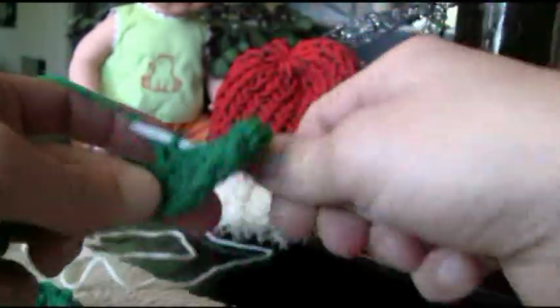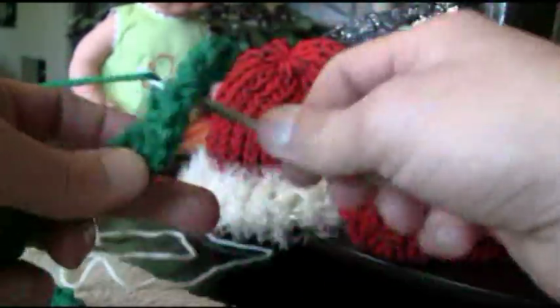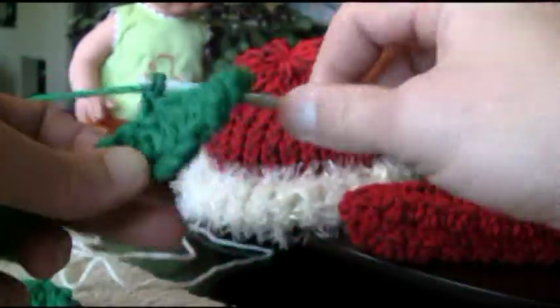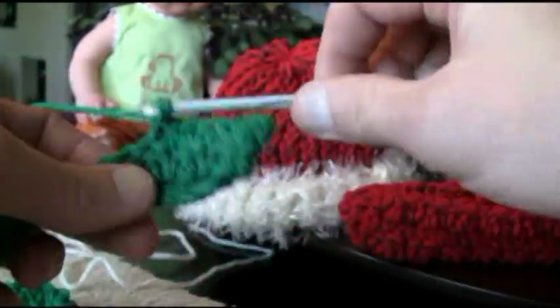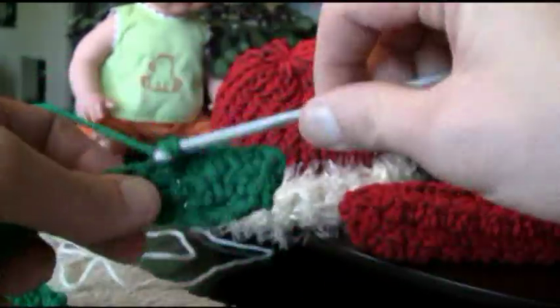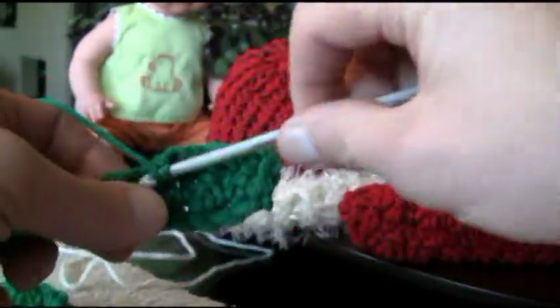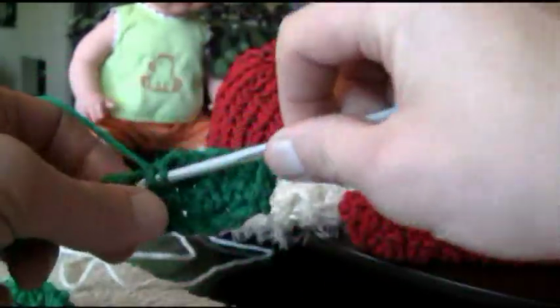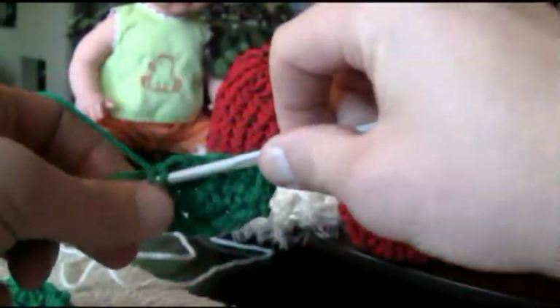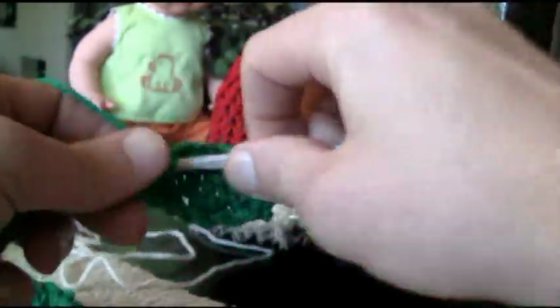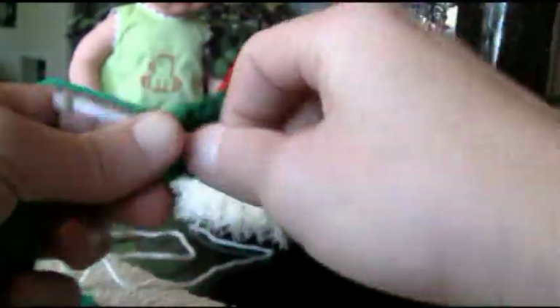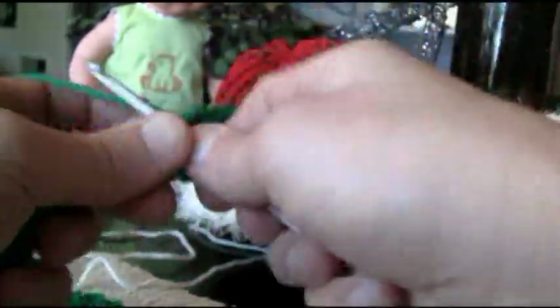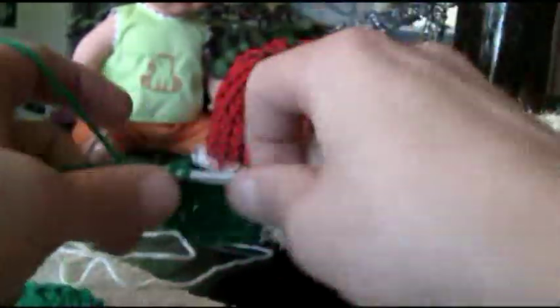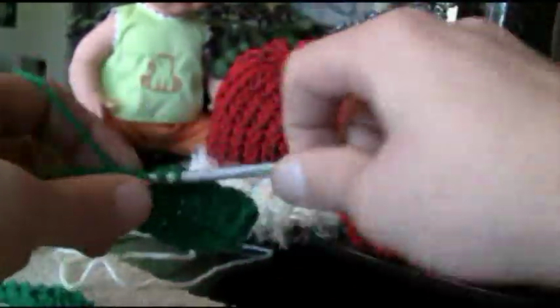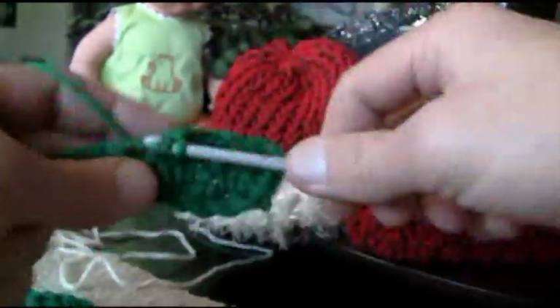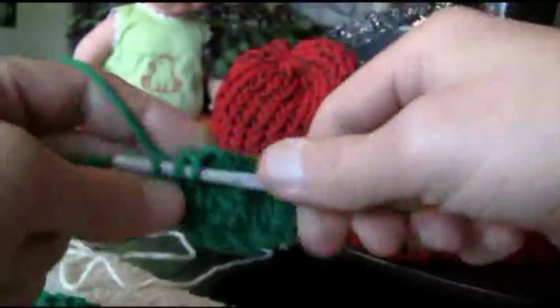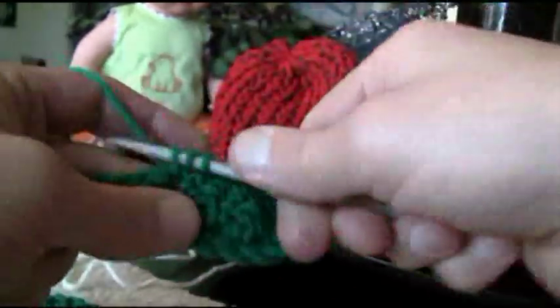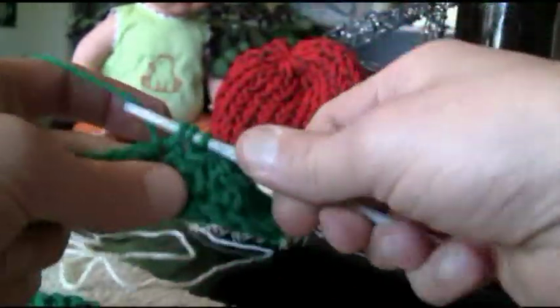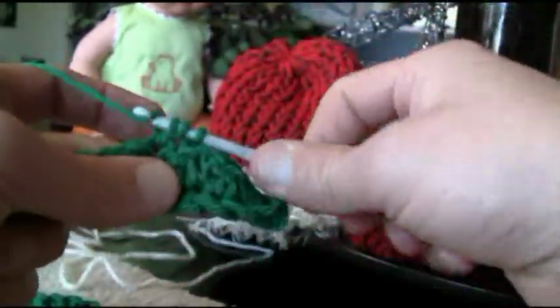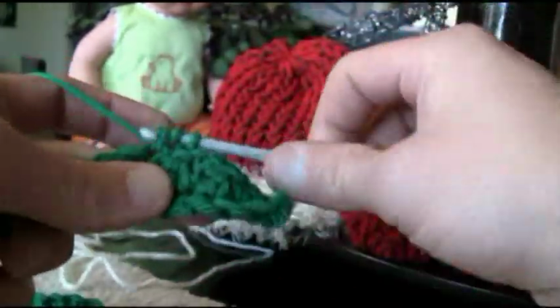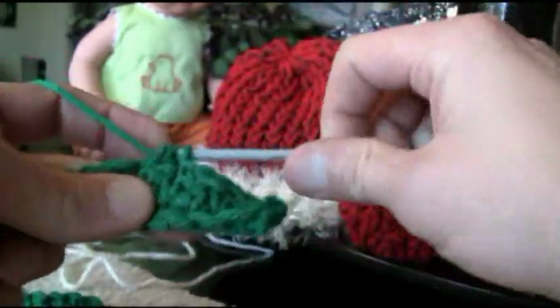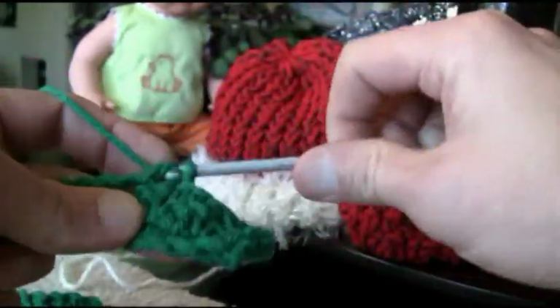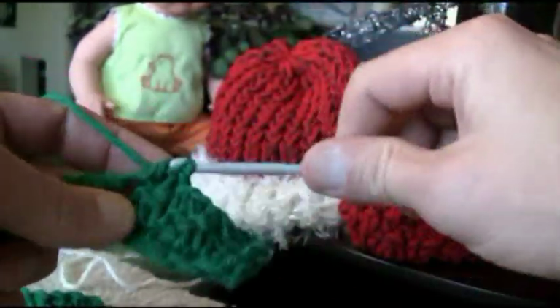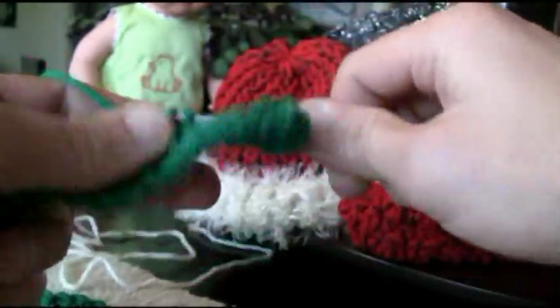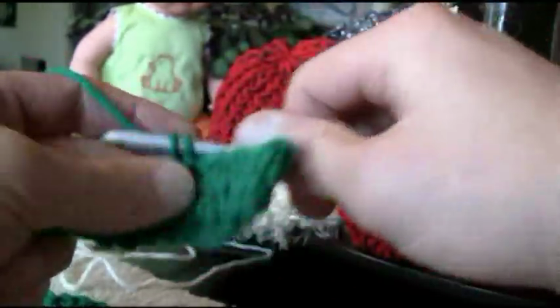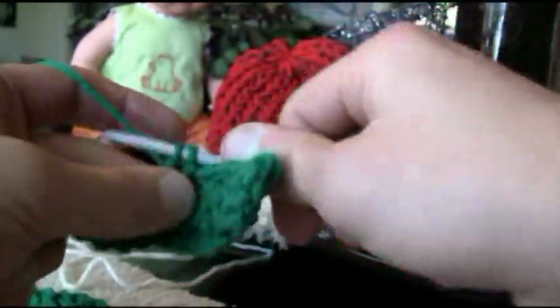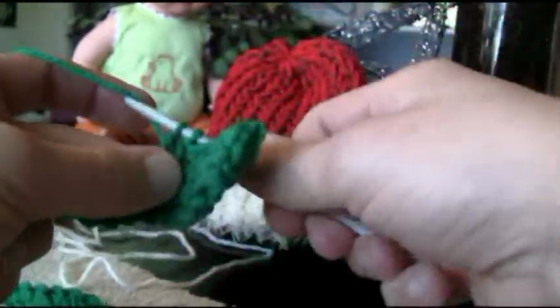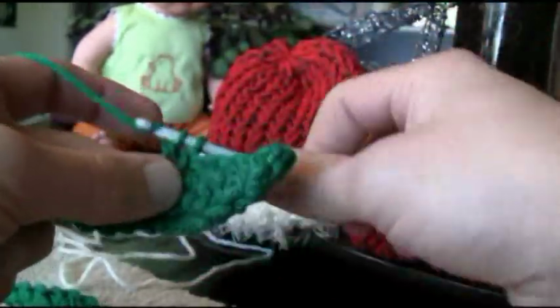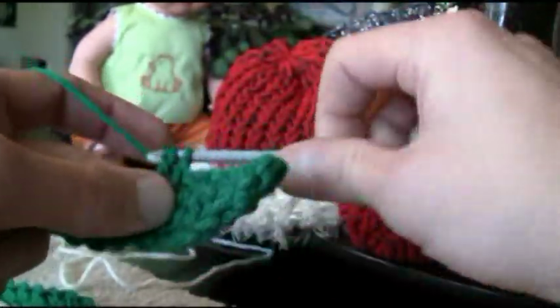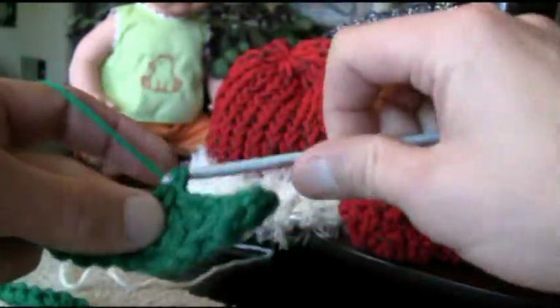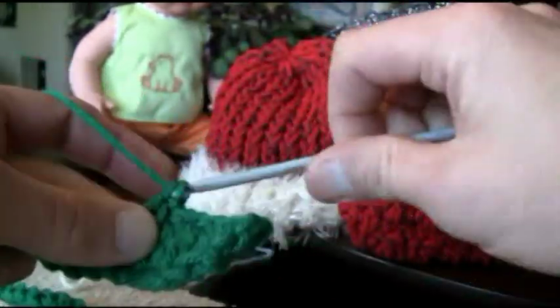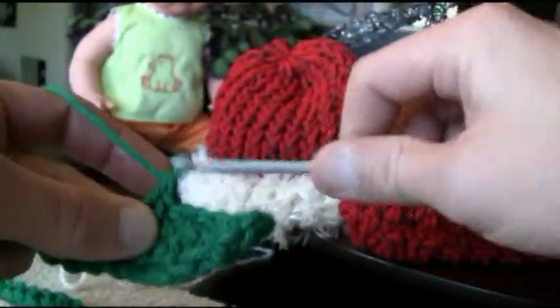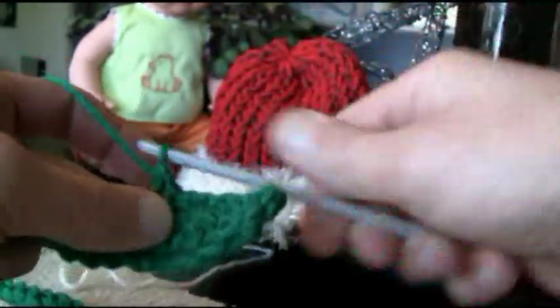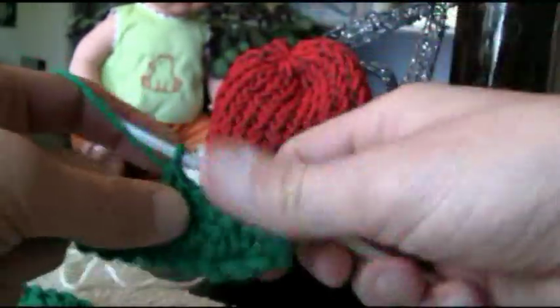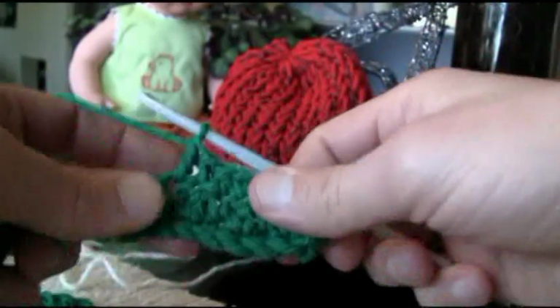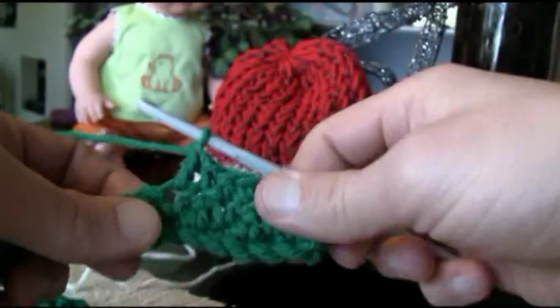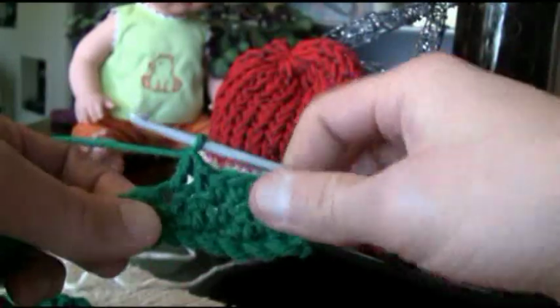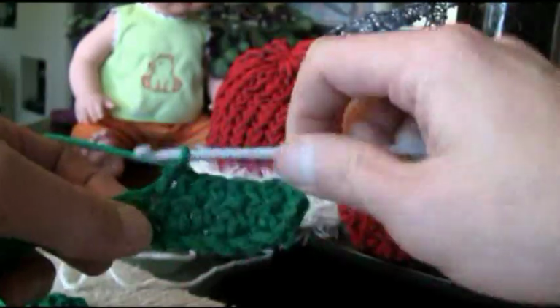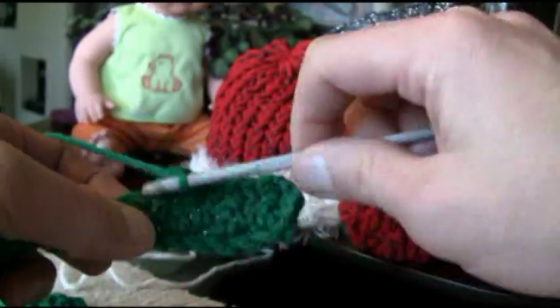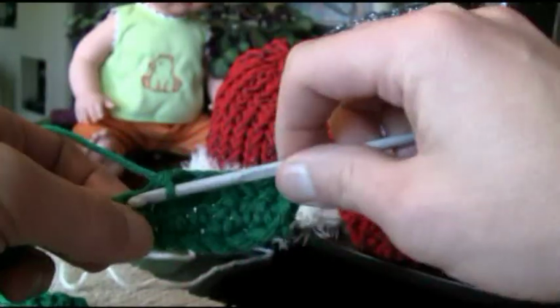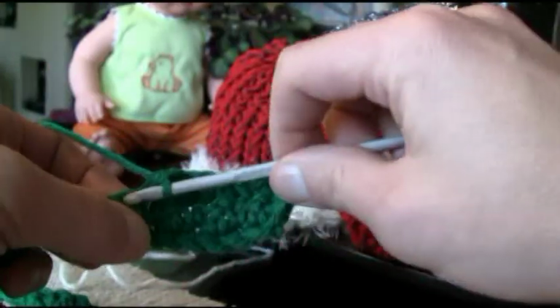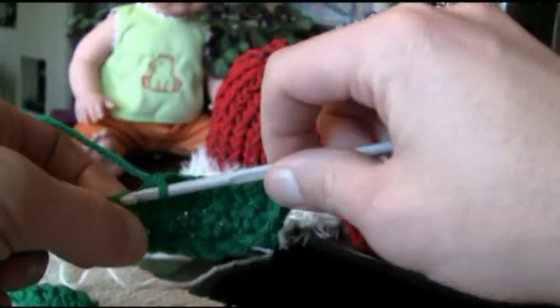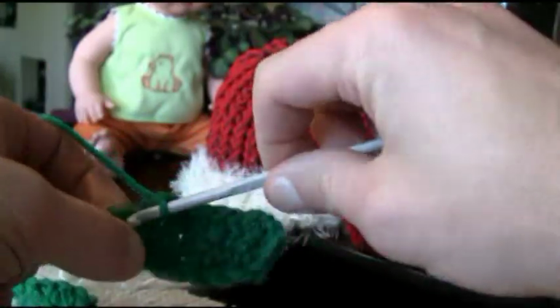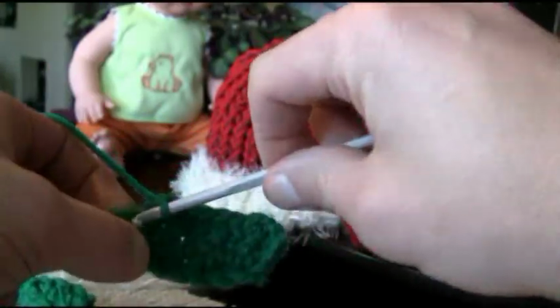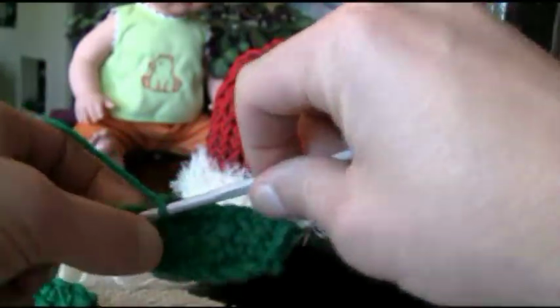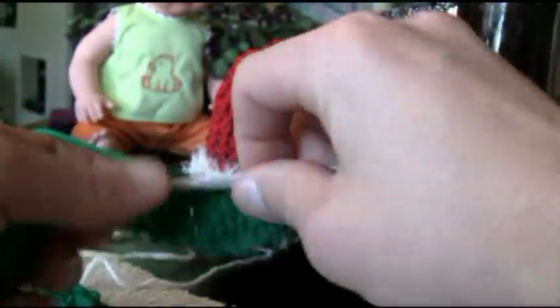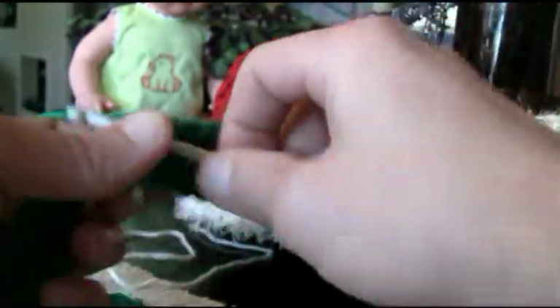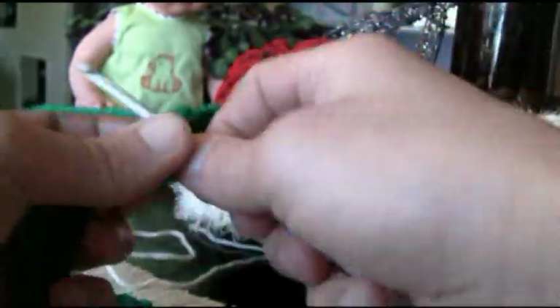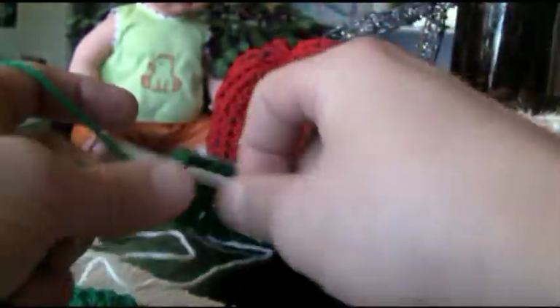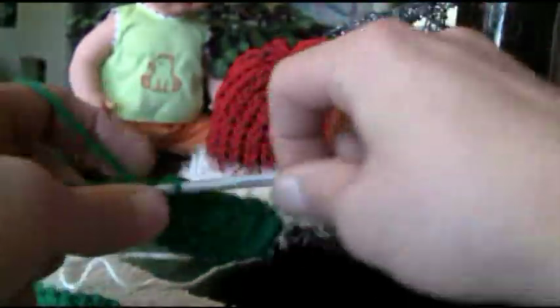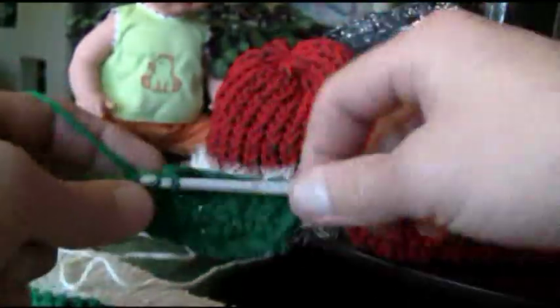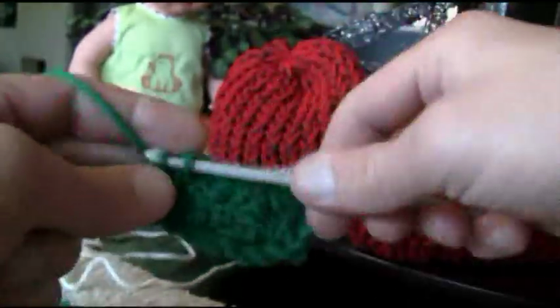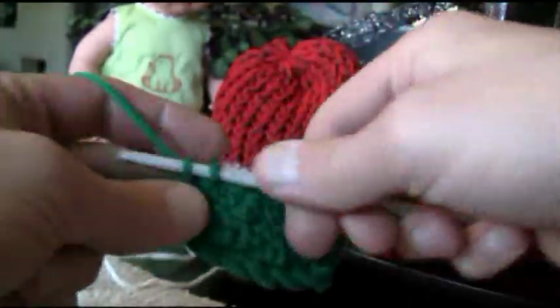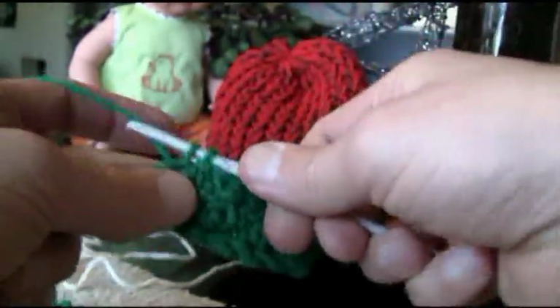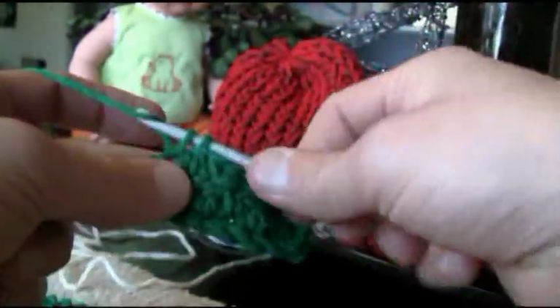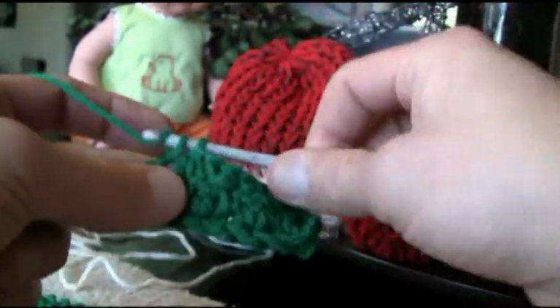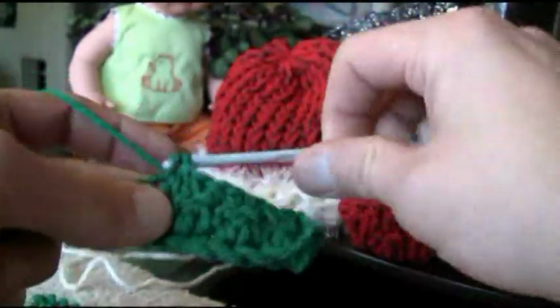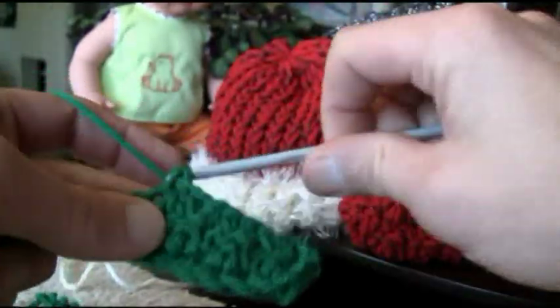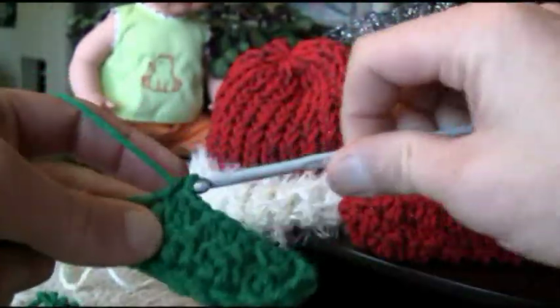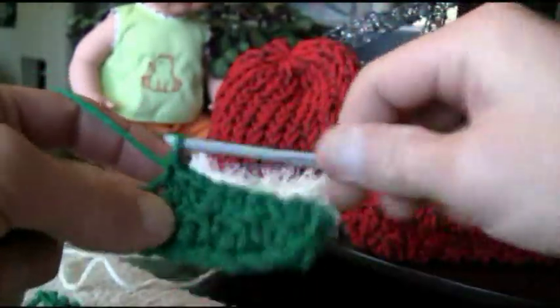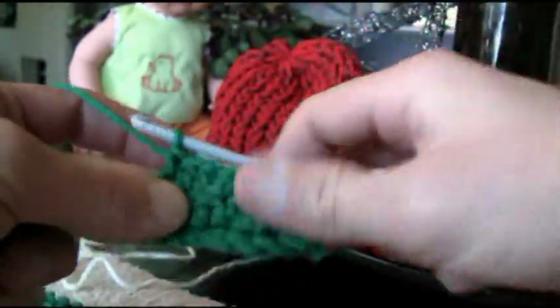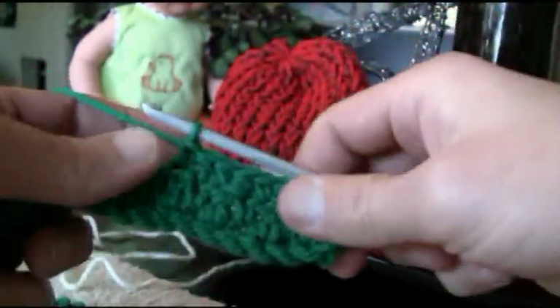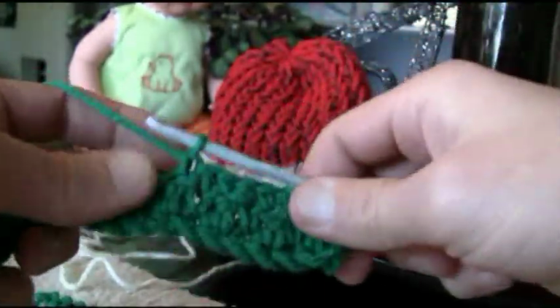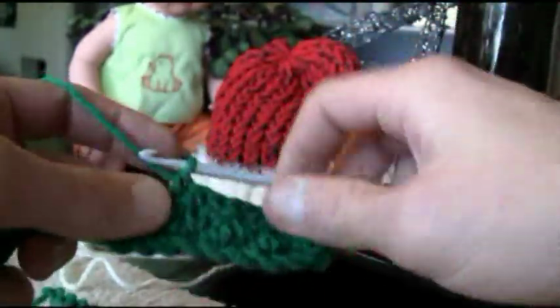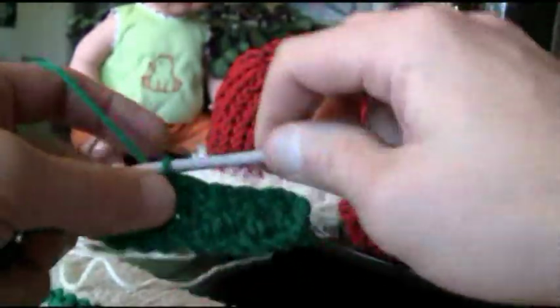That took me a while to get used to — looking at the pattern that way — but that's my tip for you today at no charge.